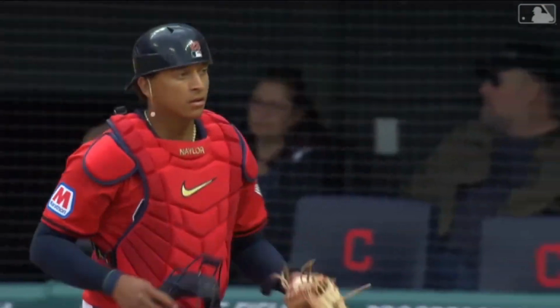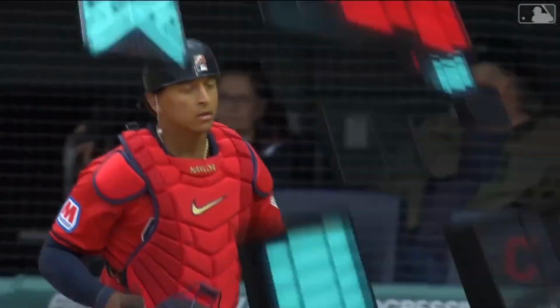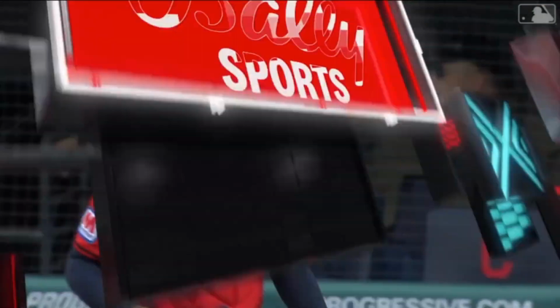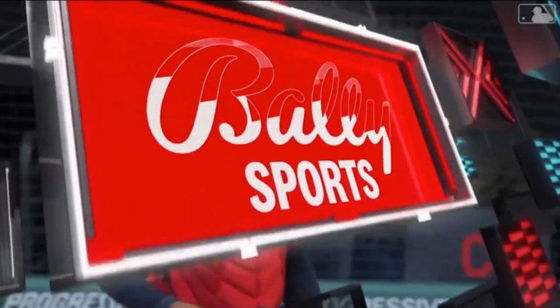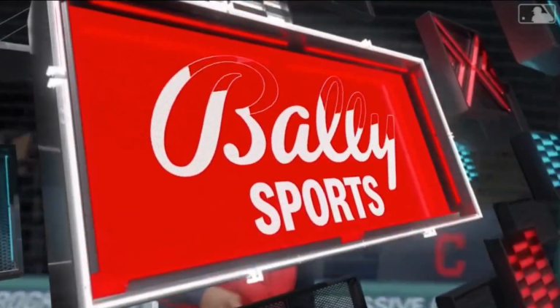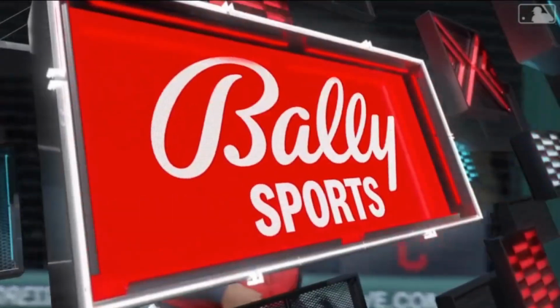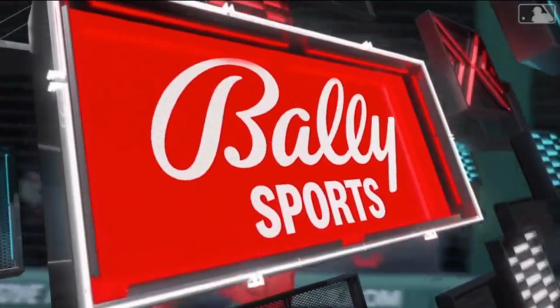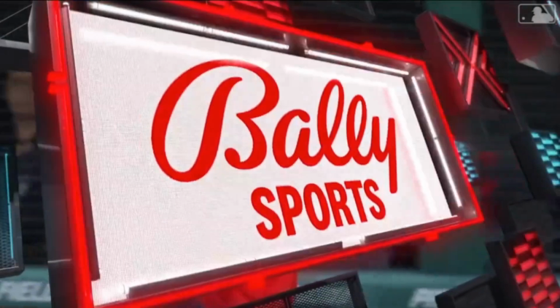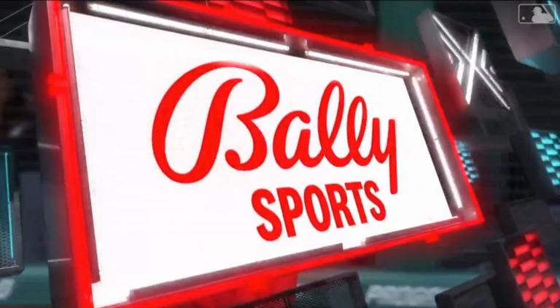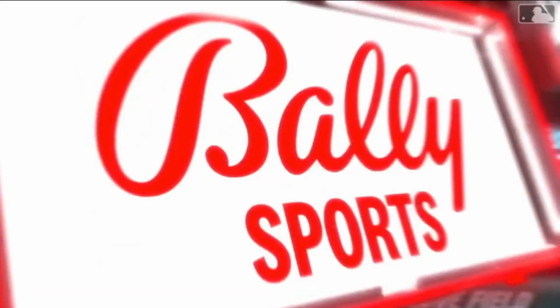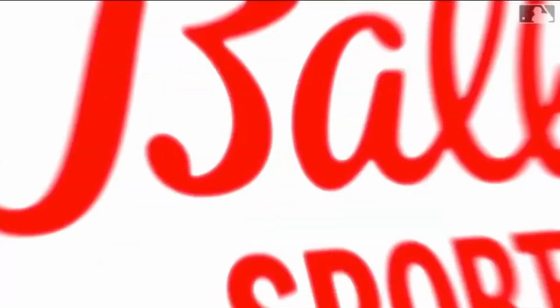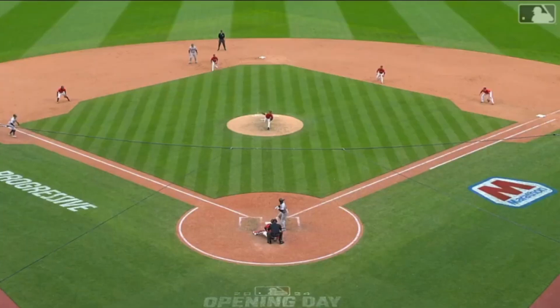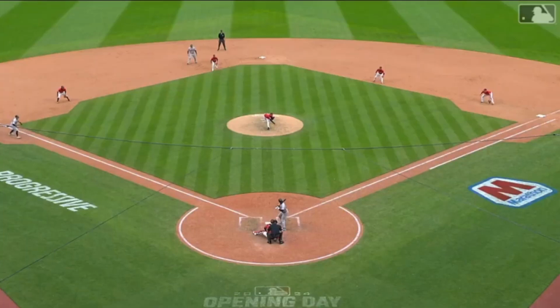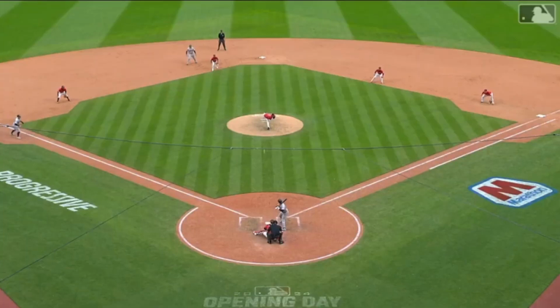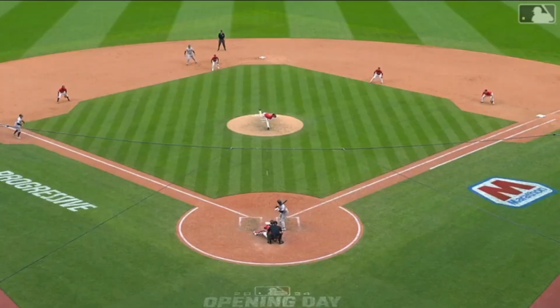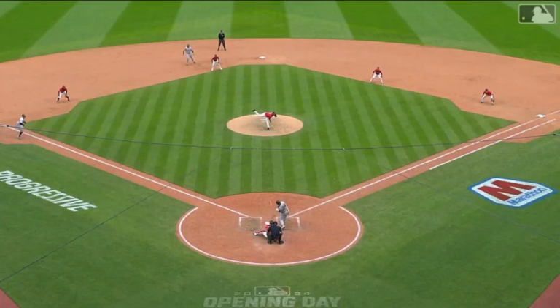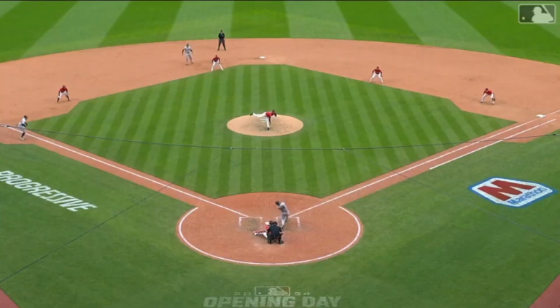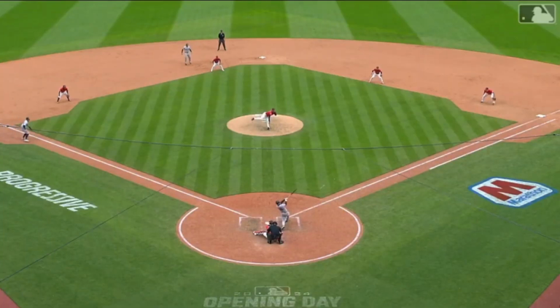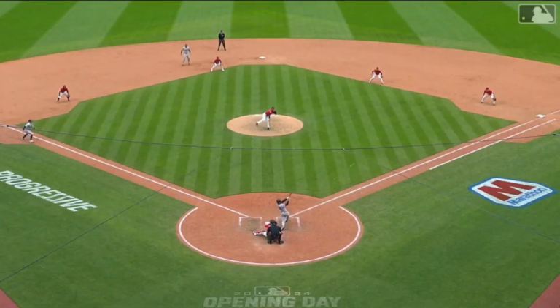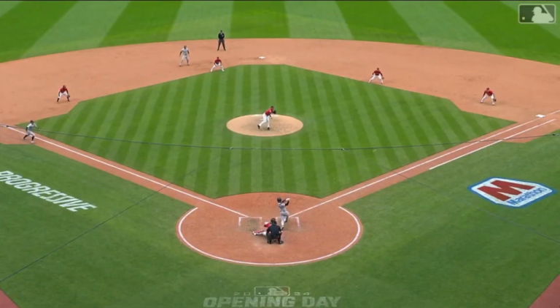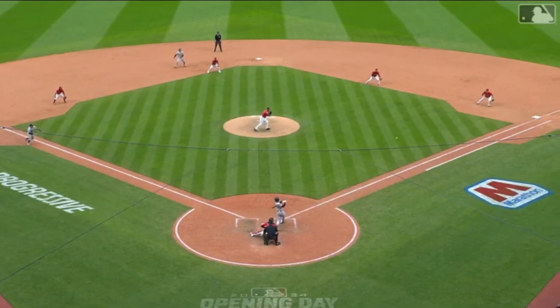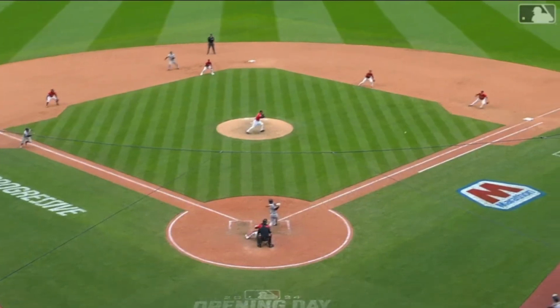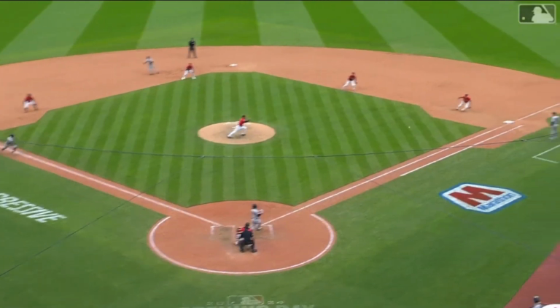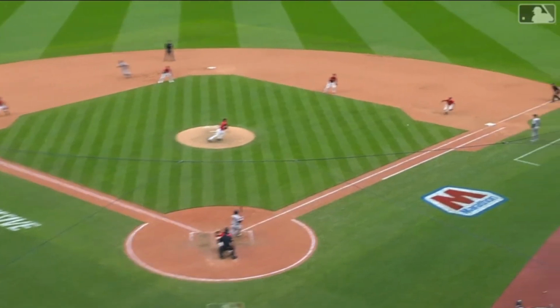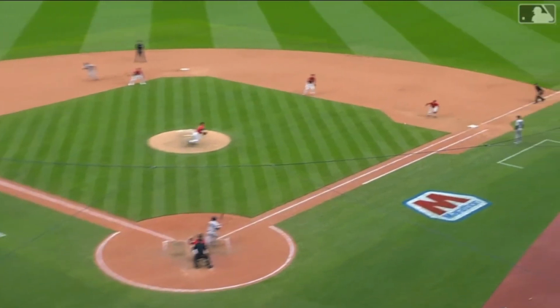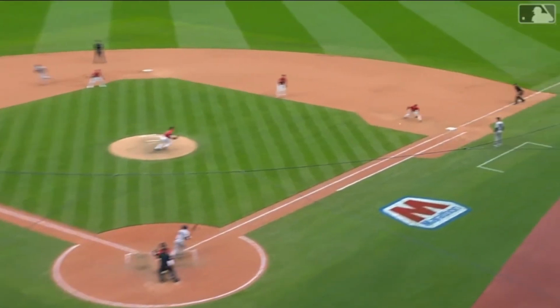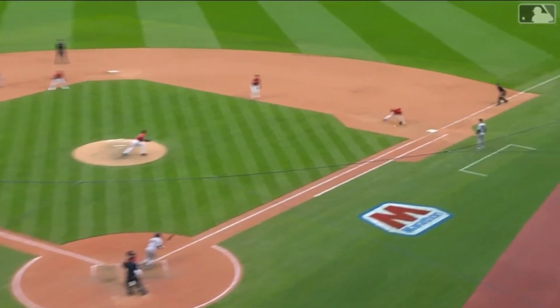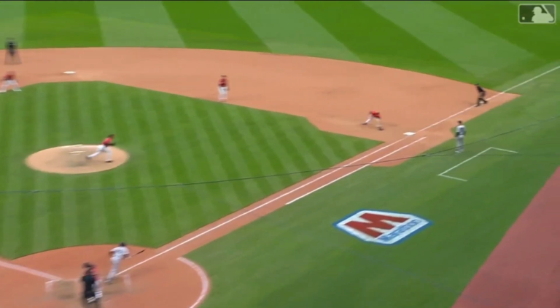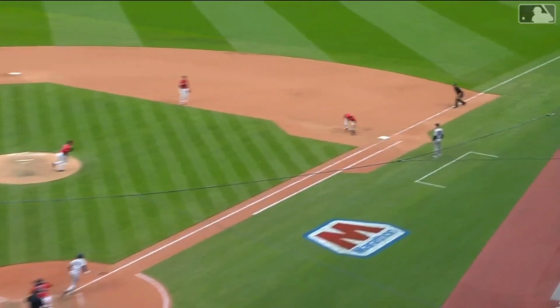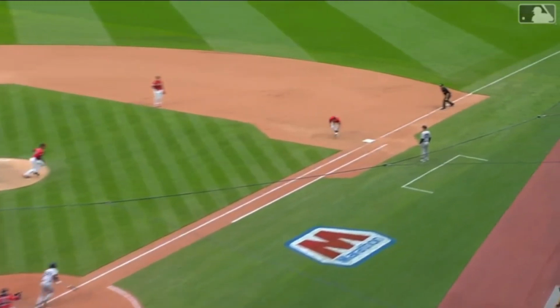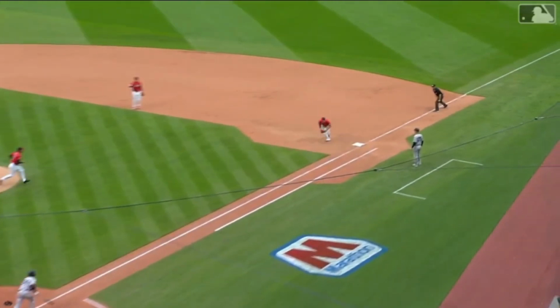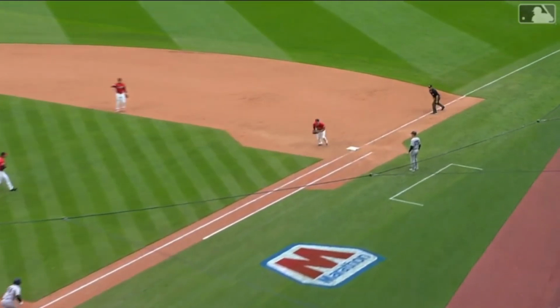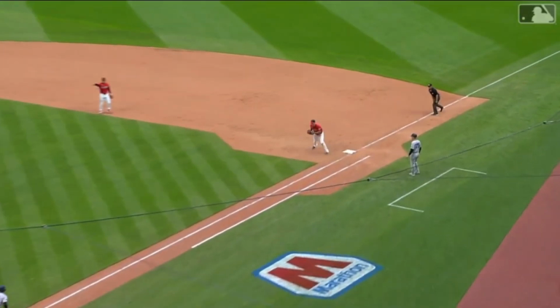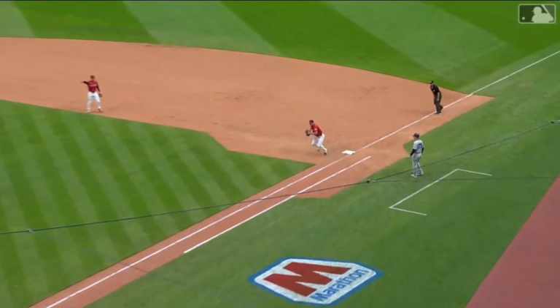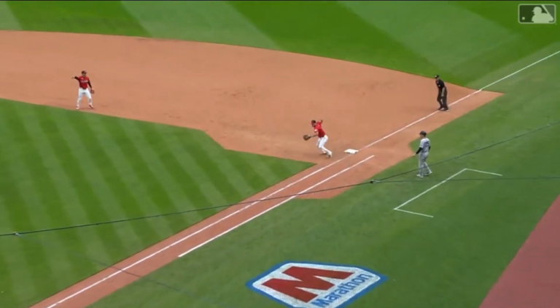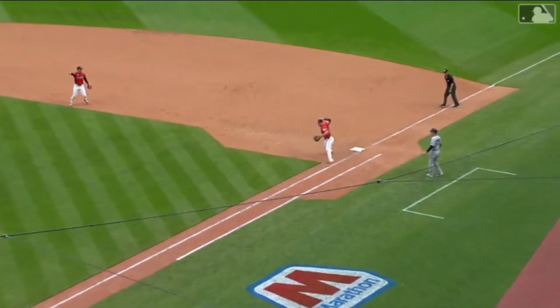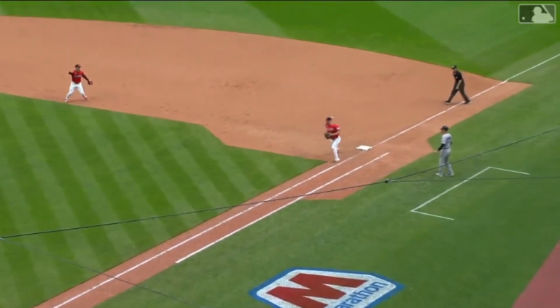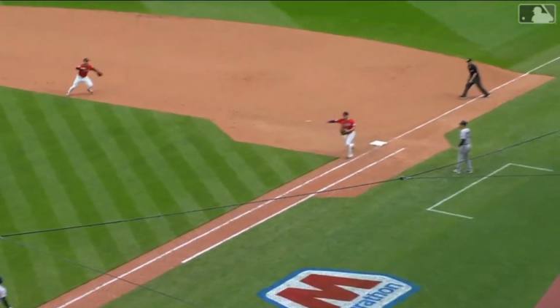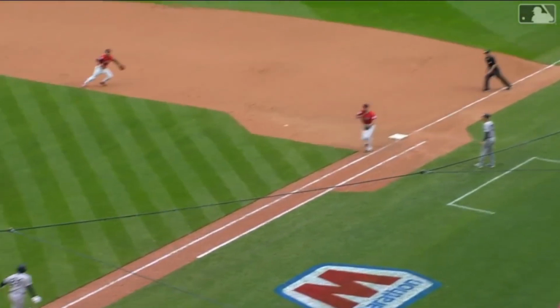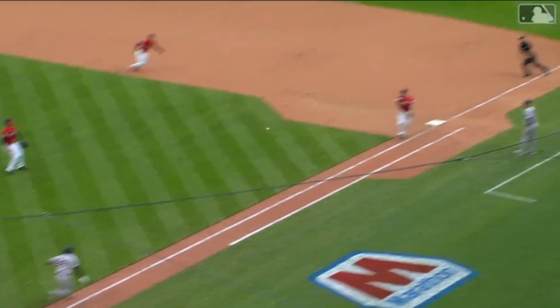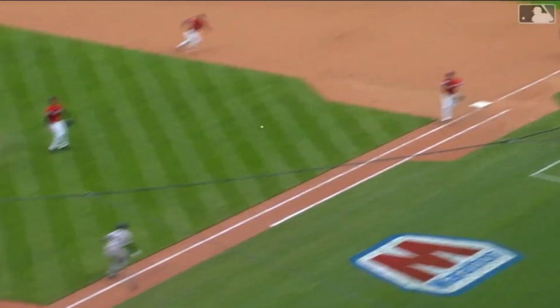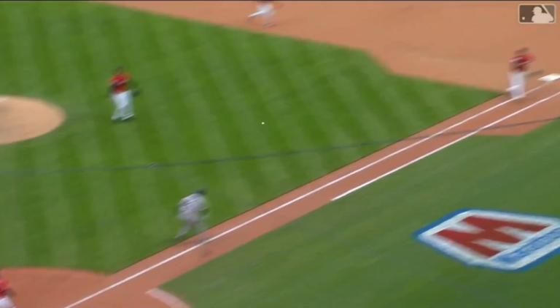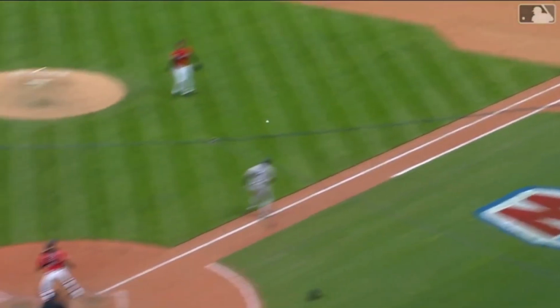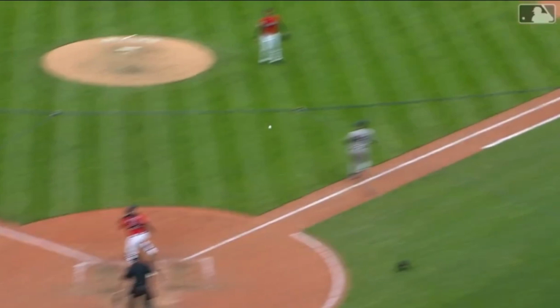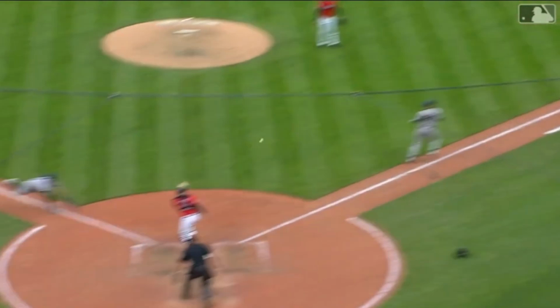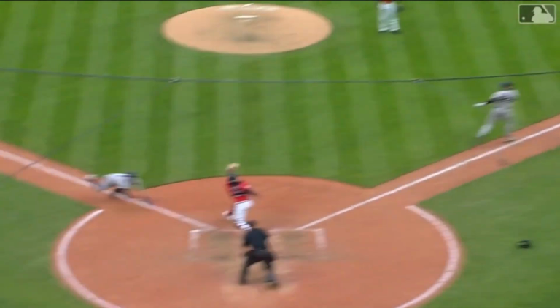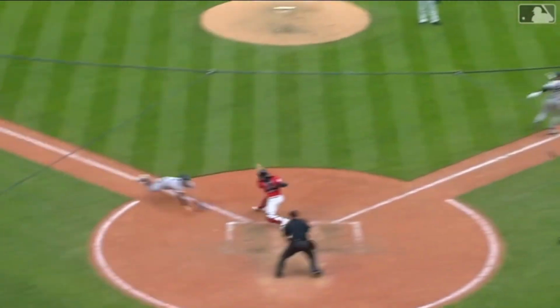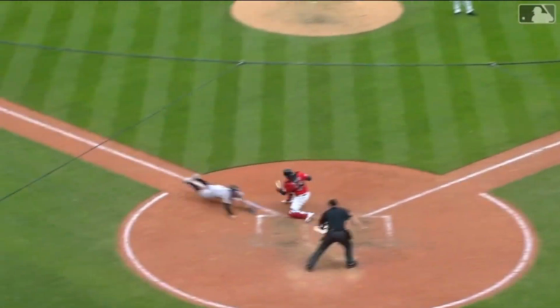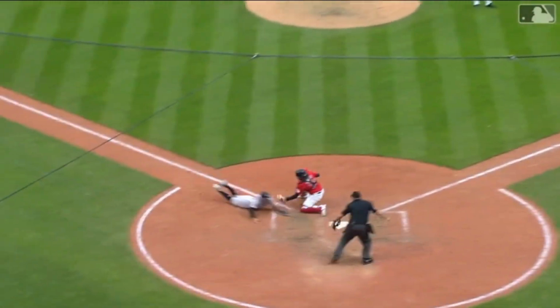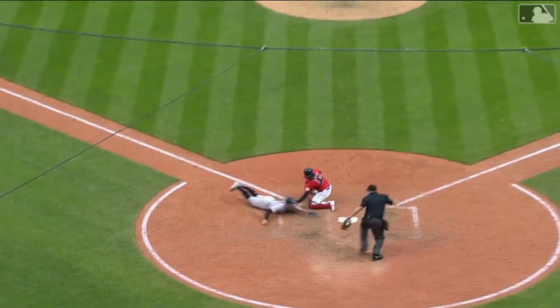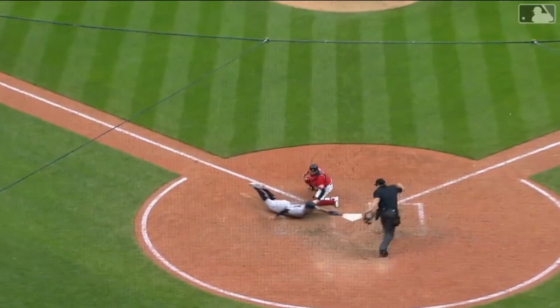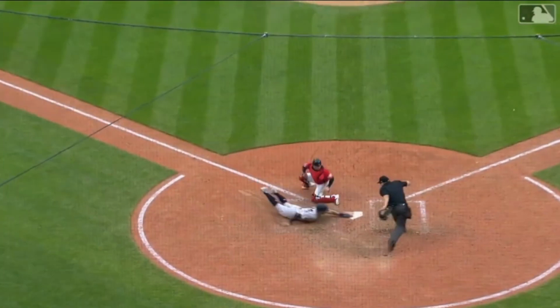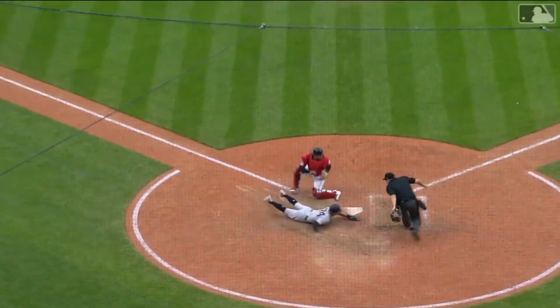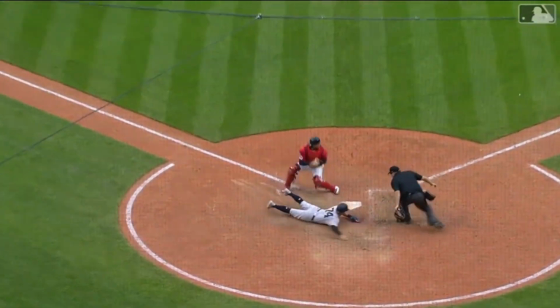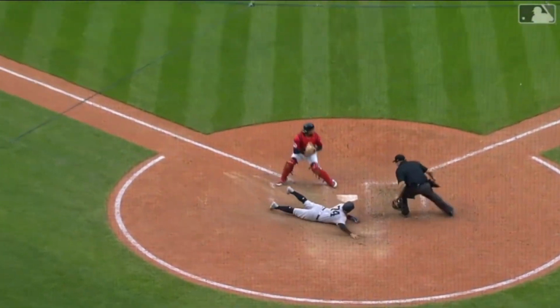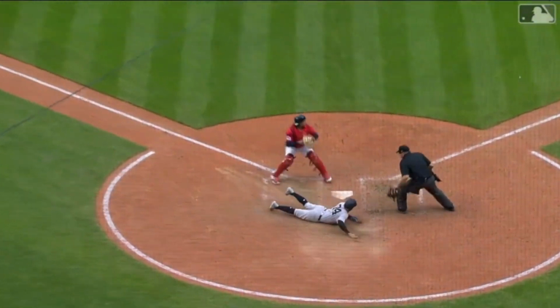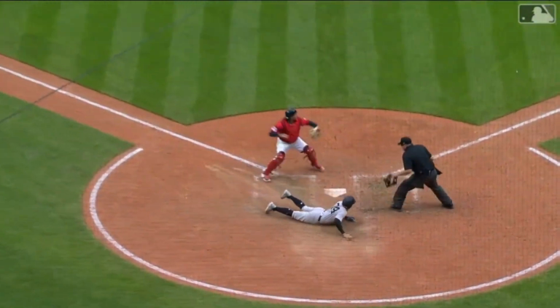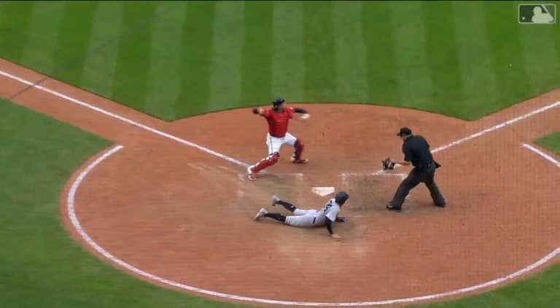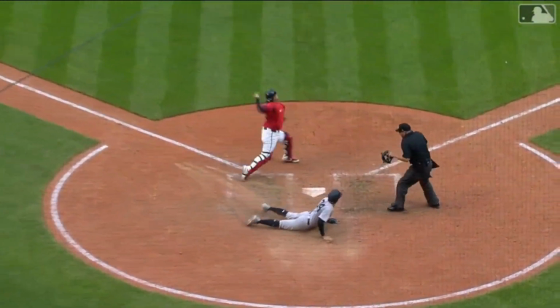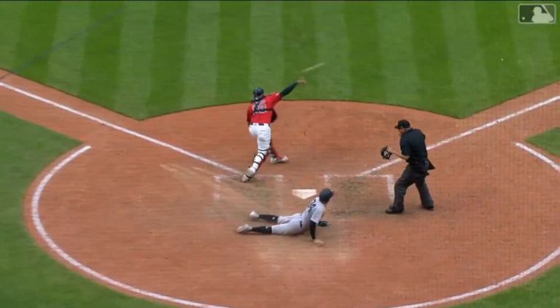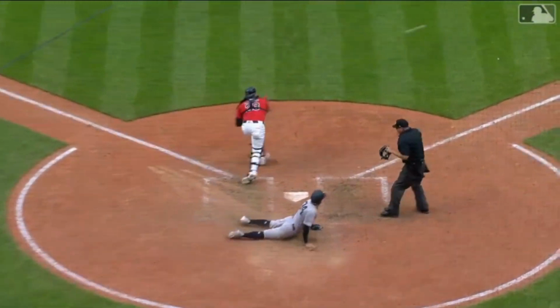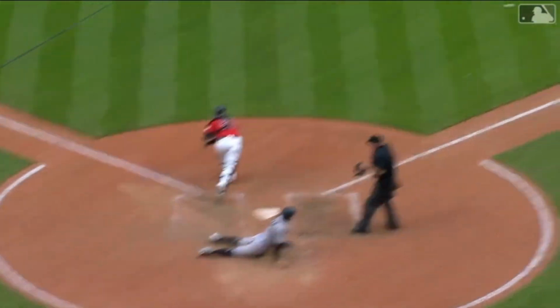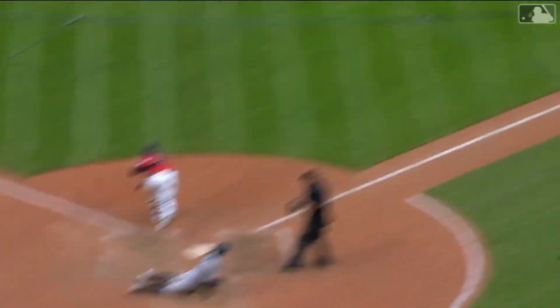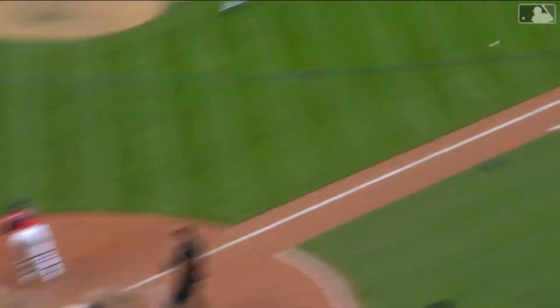The Yankees take a 7-5 lead but the Guardians will have the big guns coming up in the bottom of the 10th.